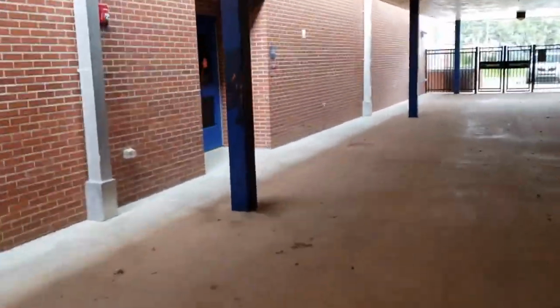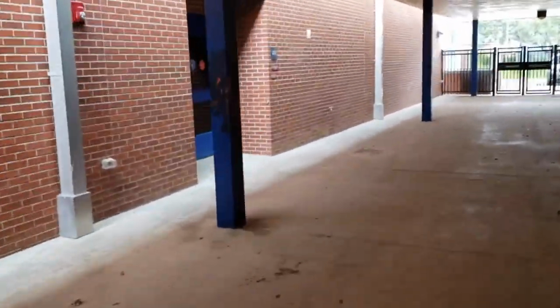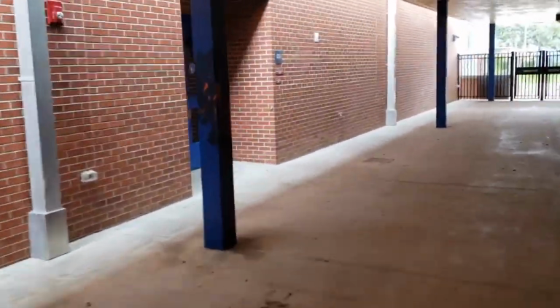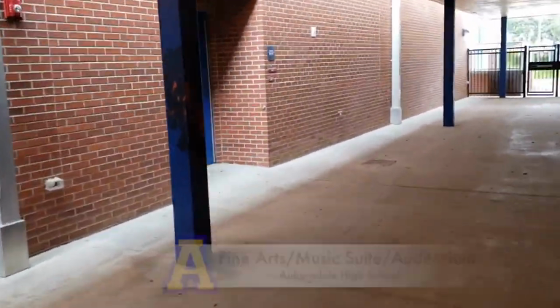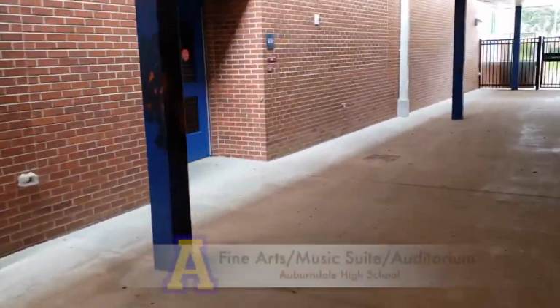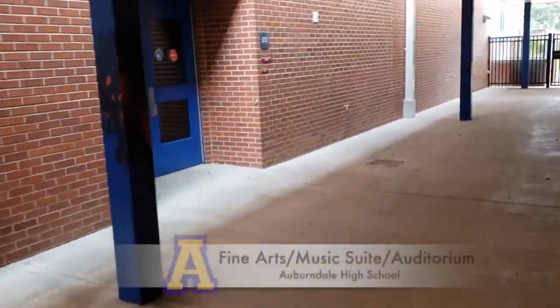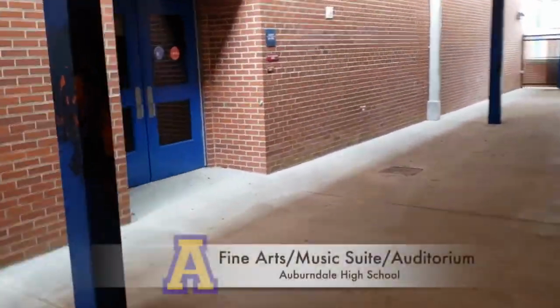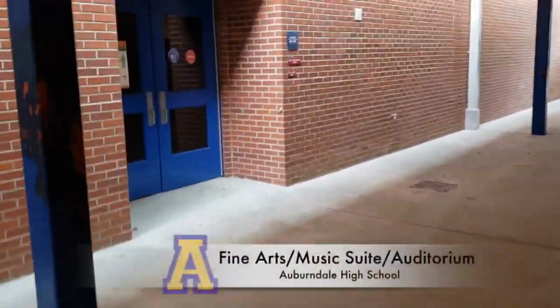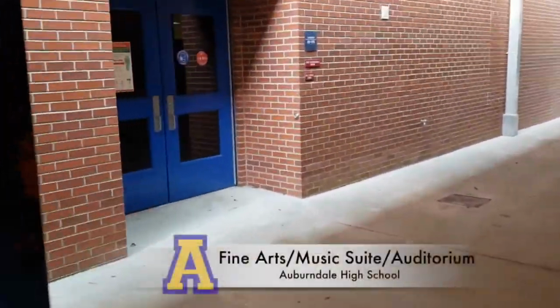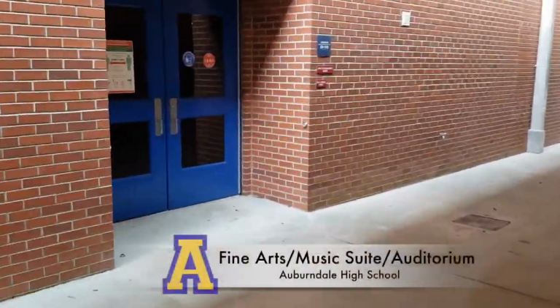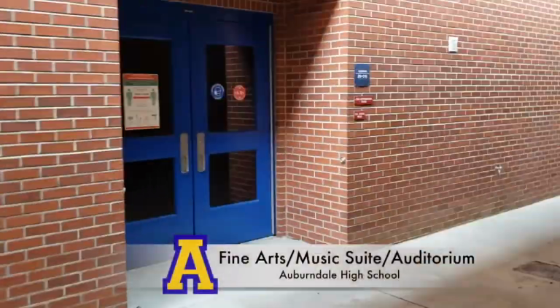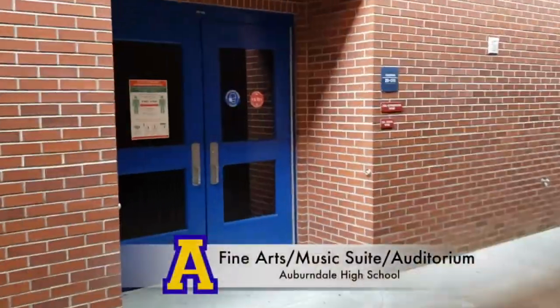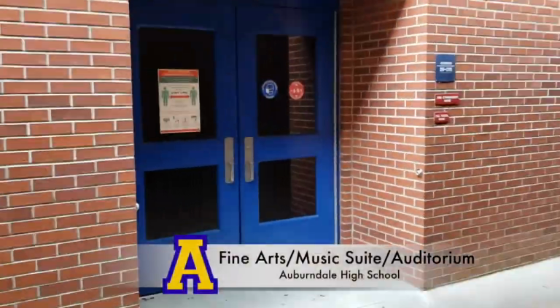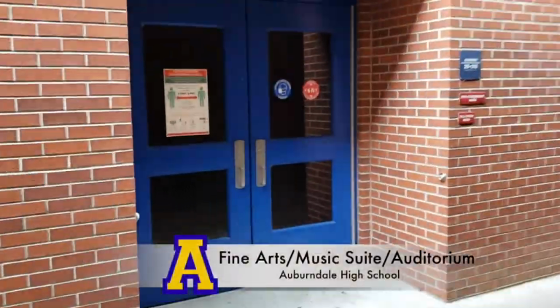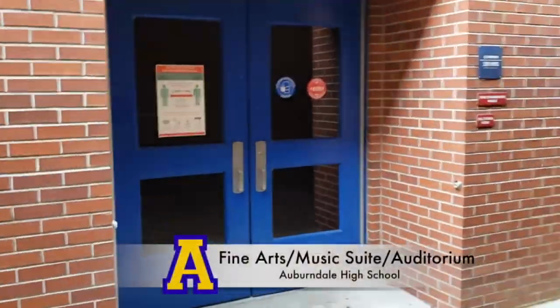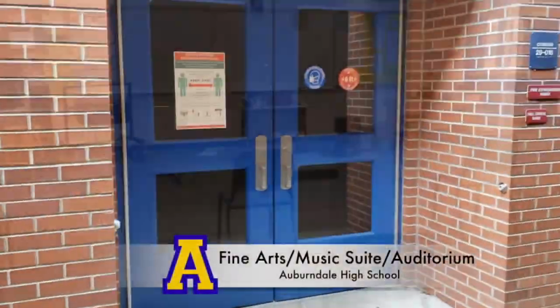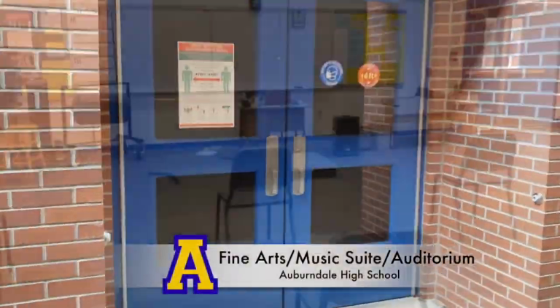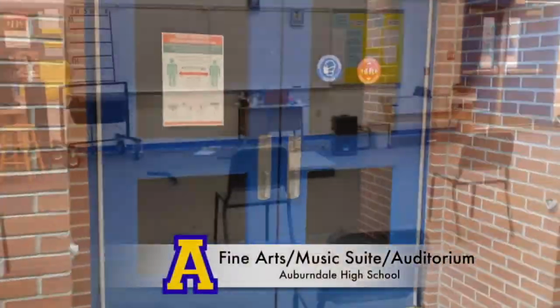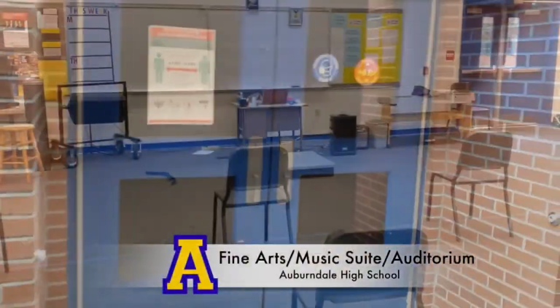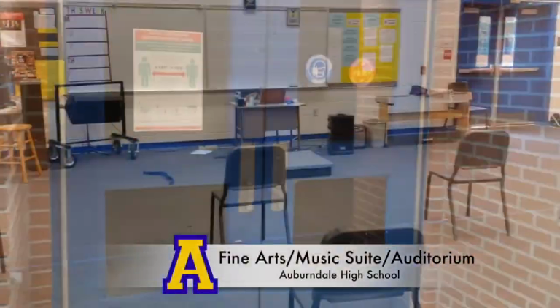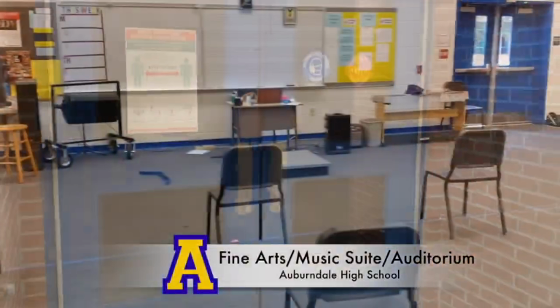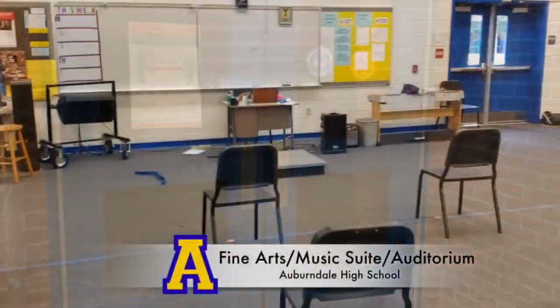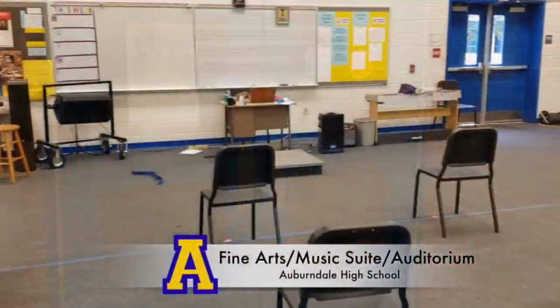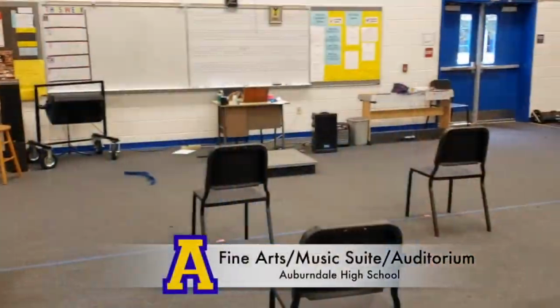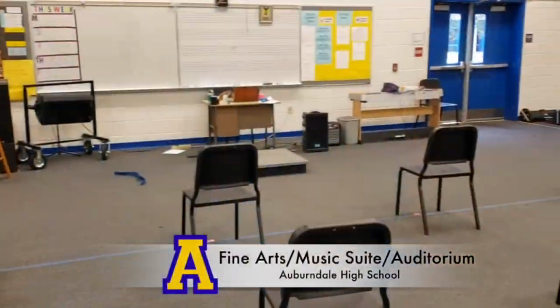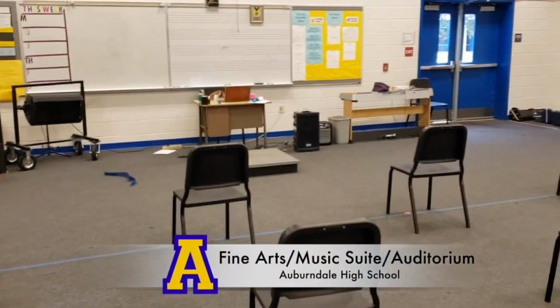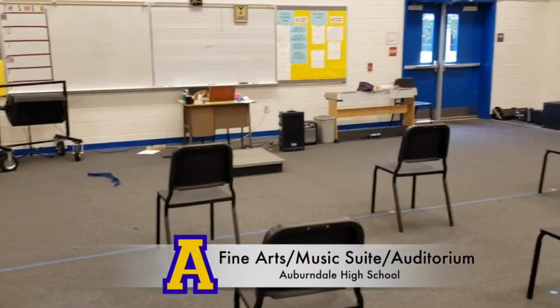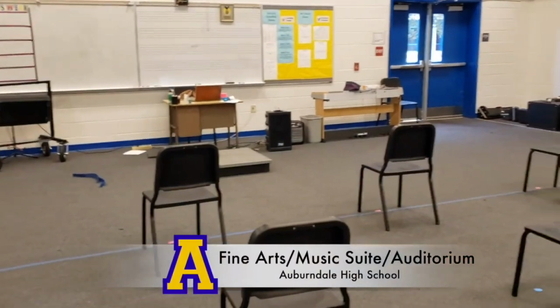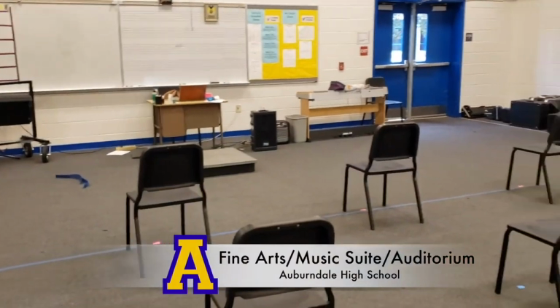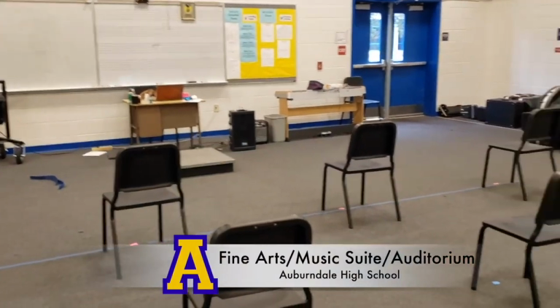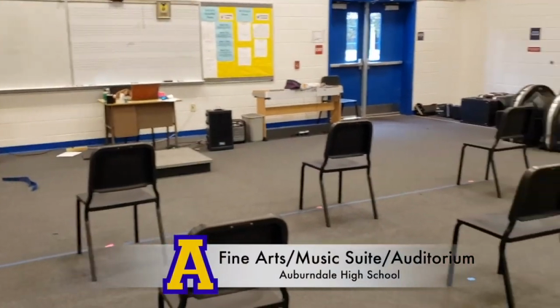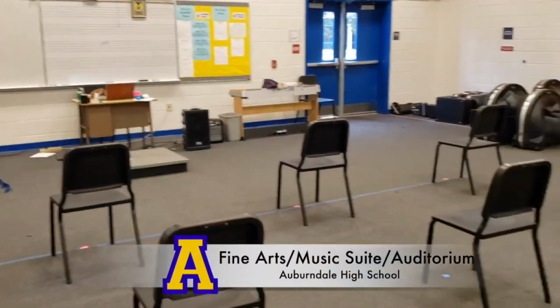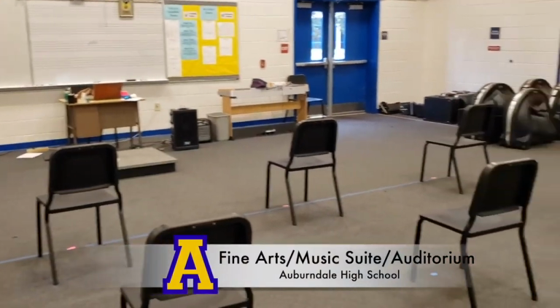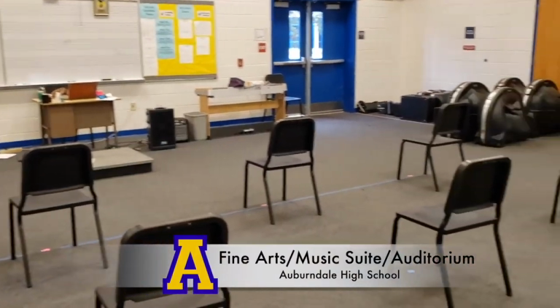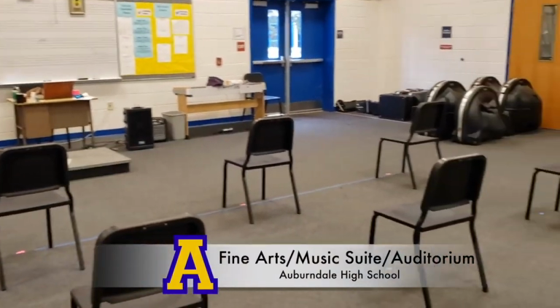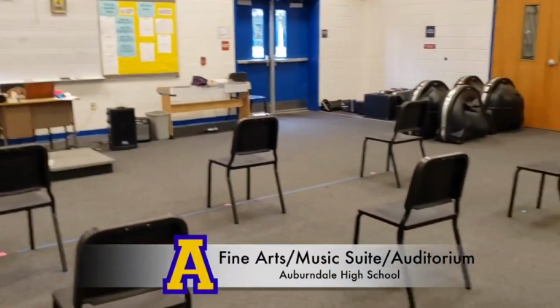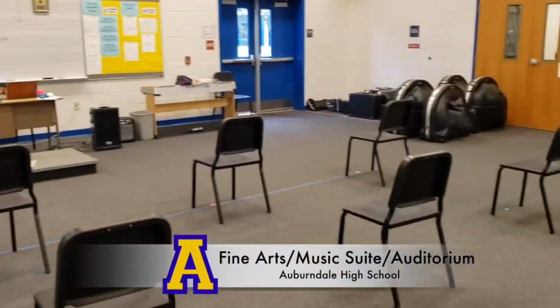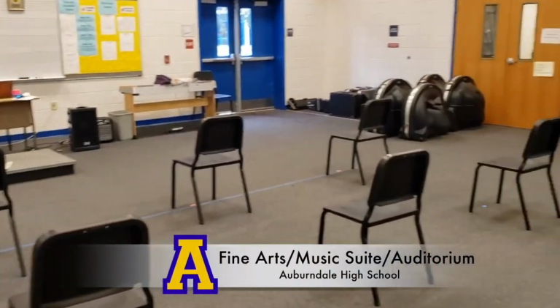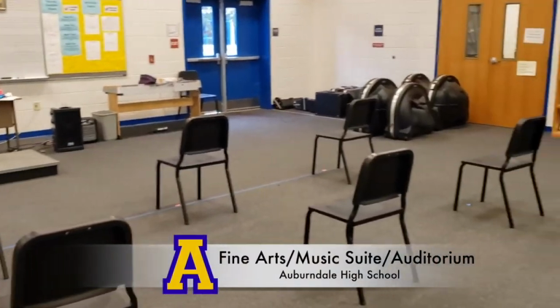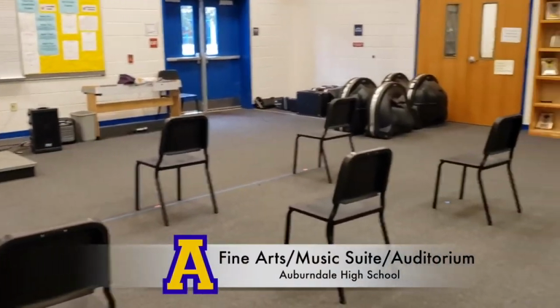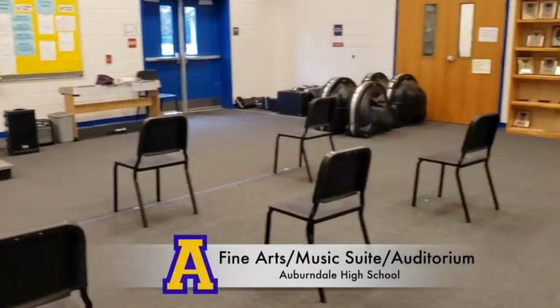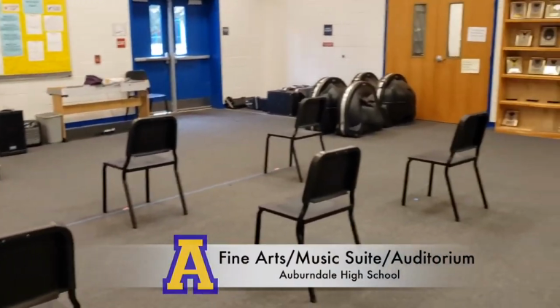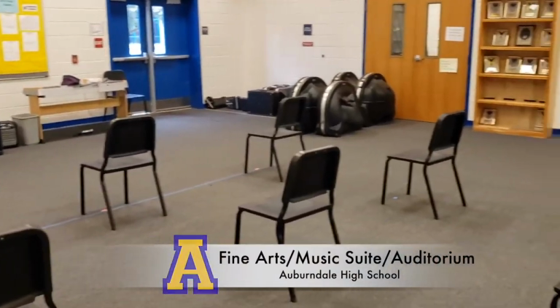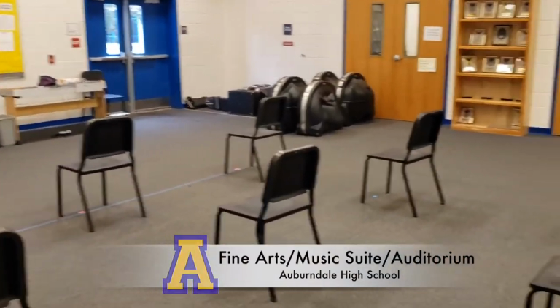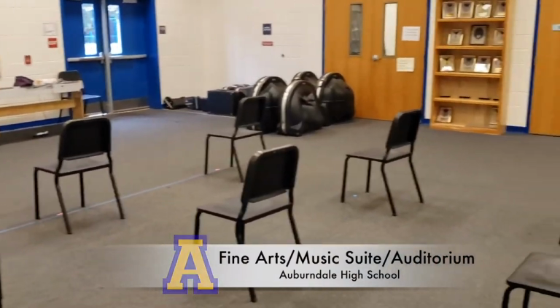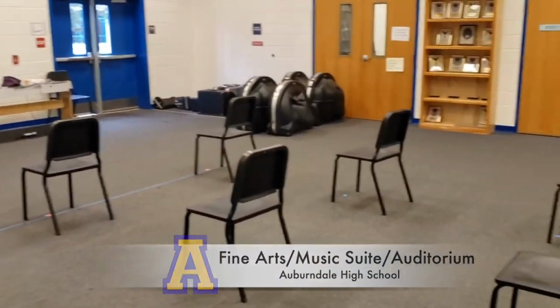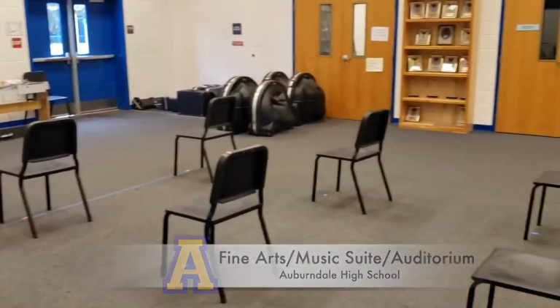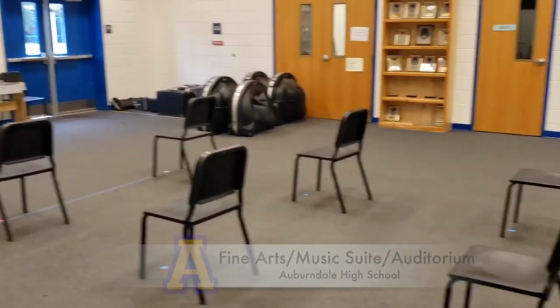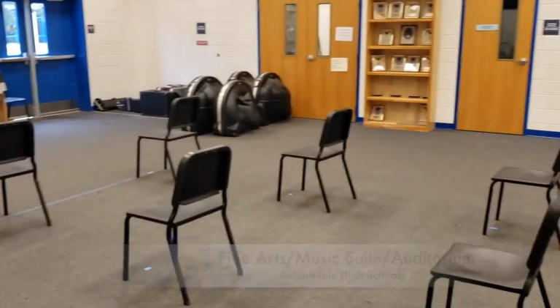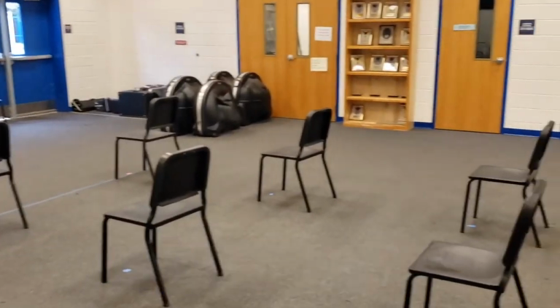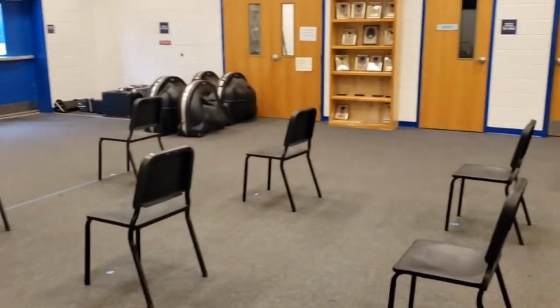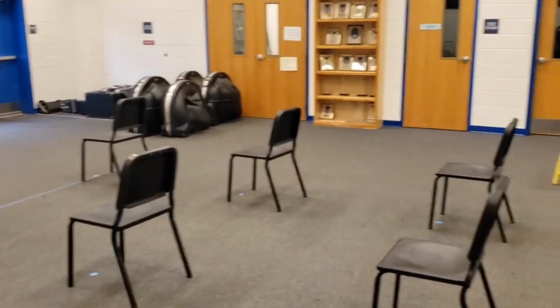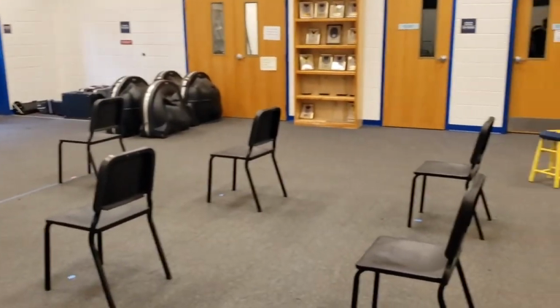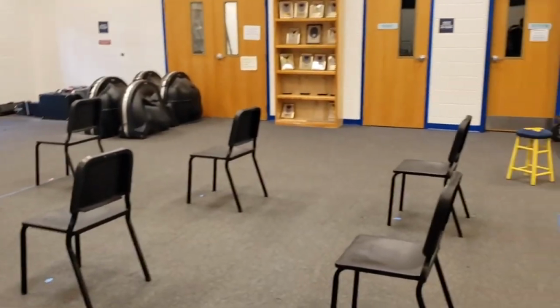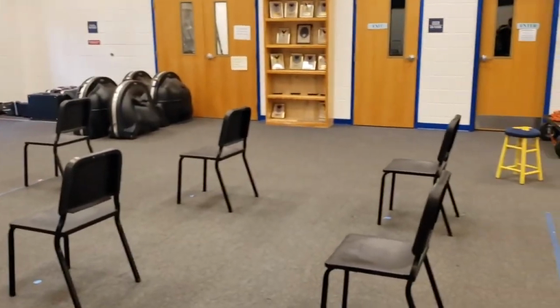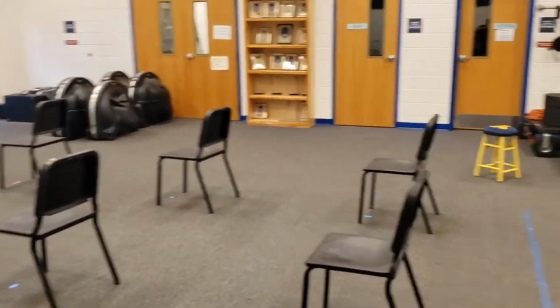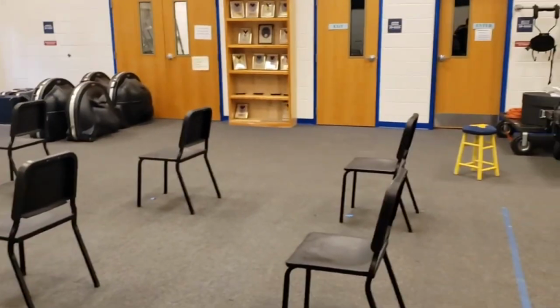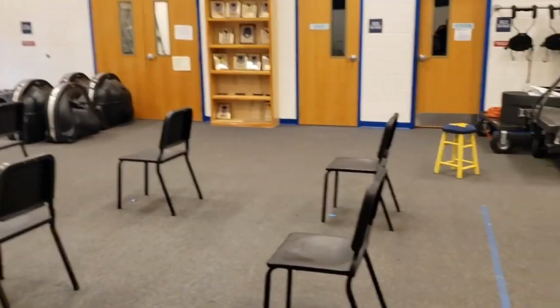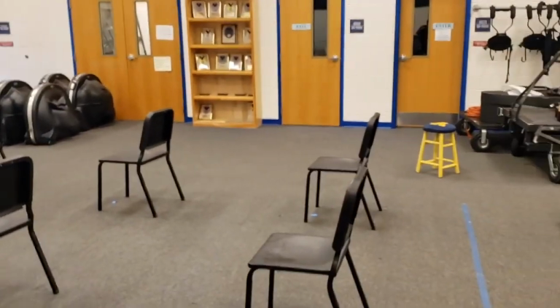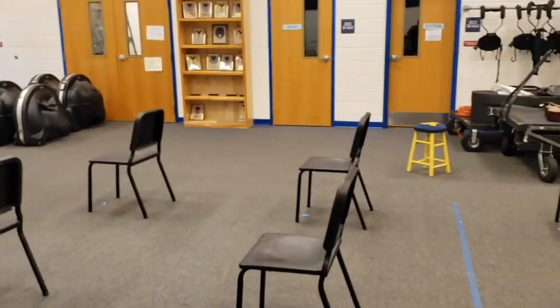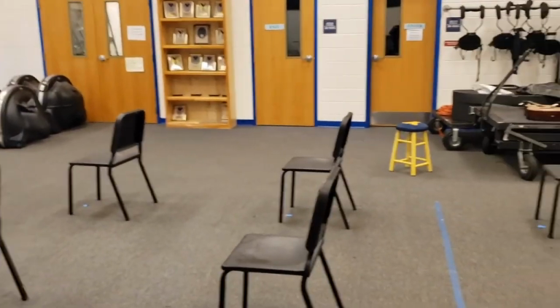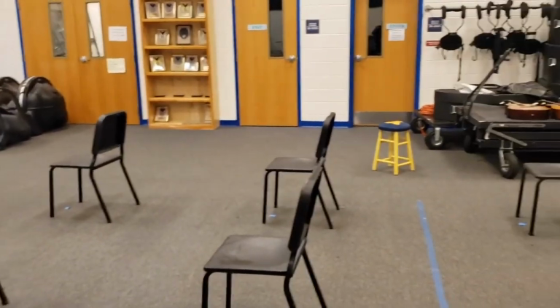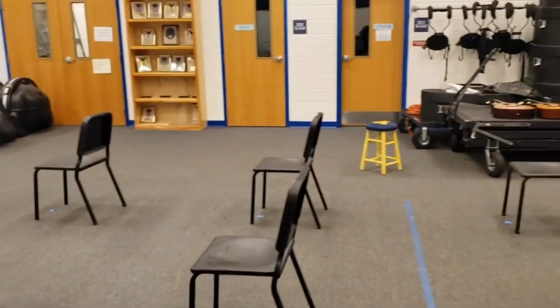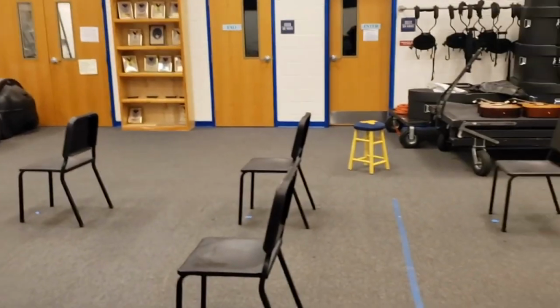Also next to the North Campus is the Fine Arts Building. This is the auditorium and features the band, chorus, orchestra, dance, and theater programs.